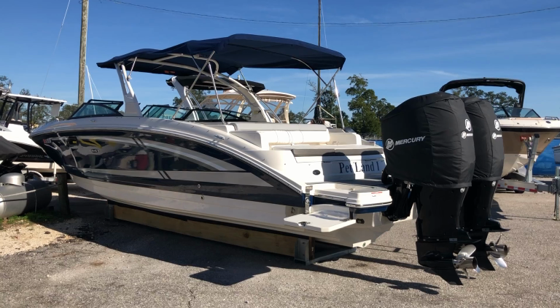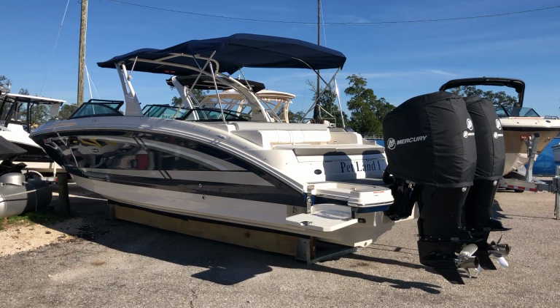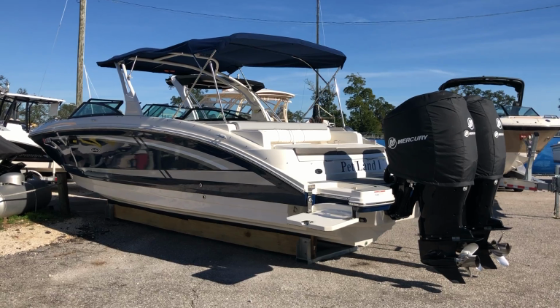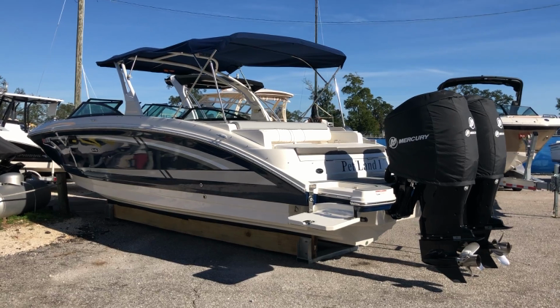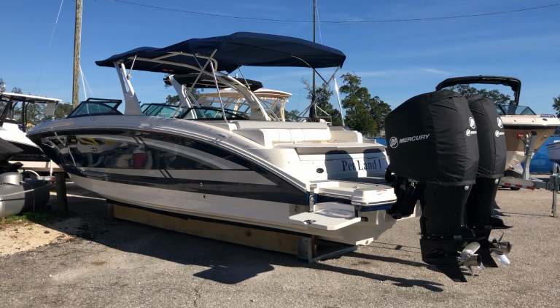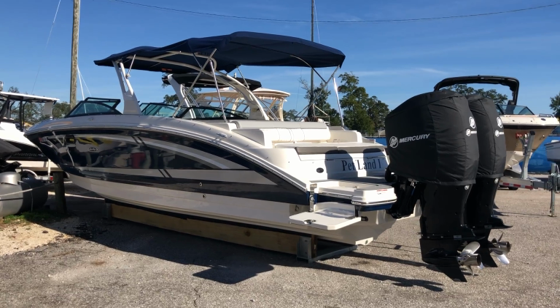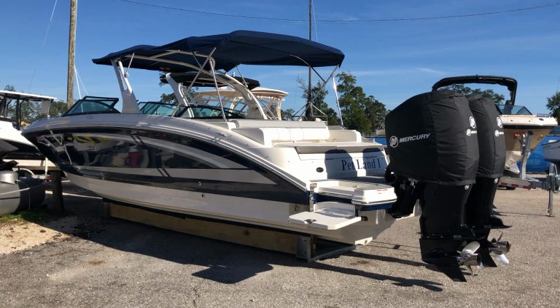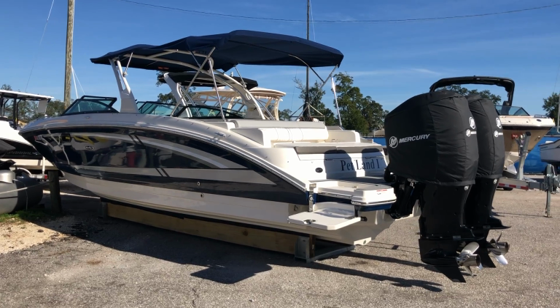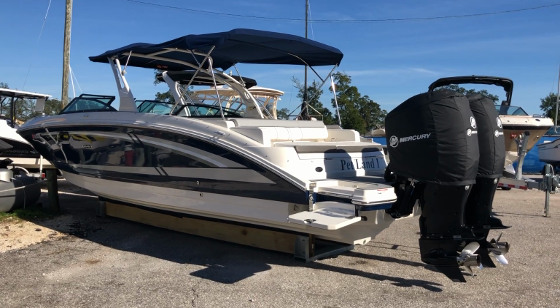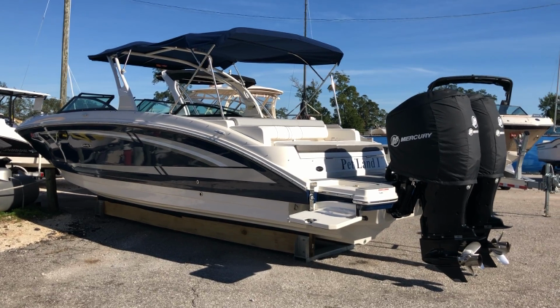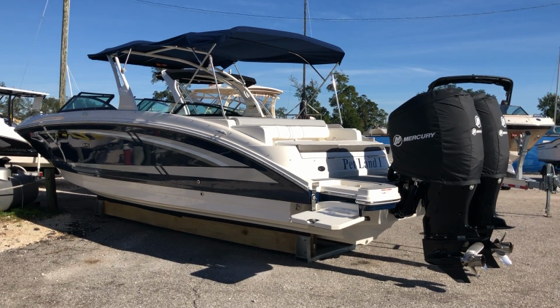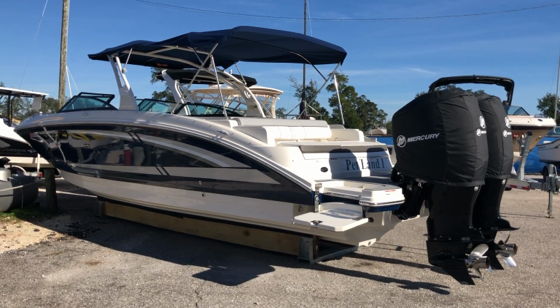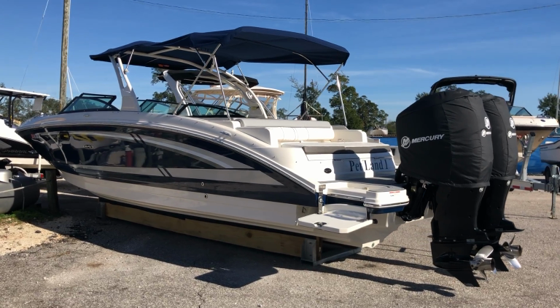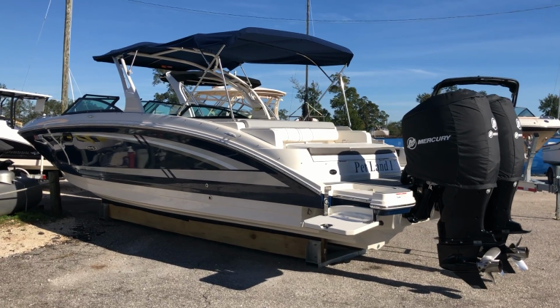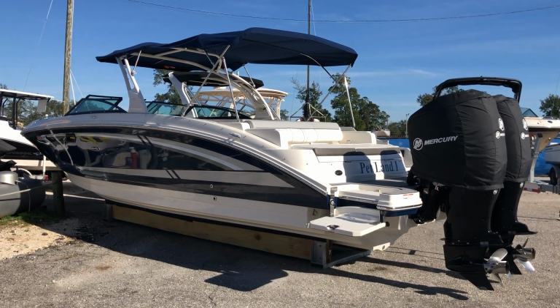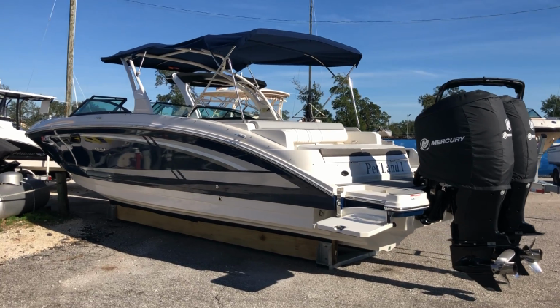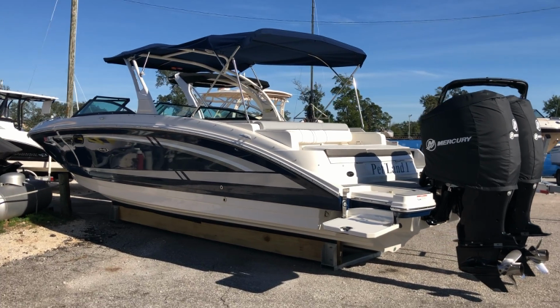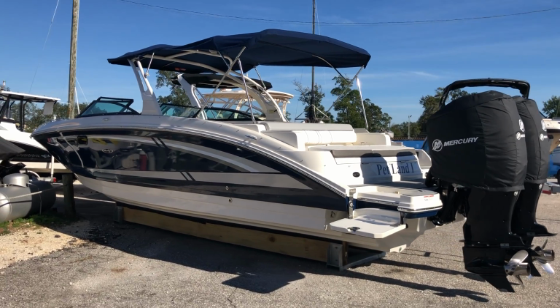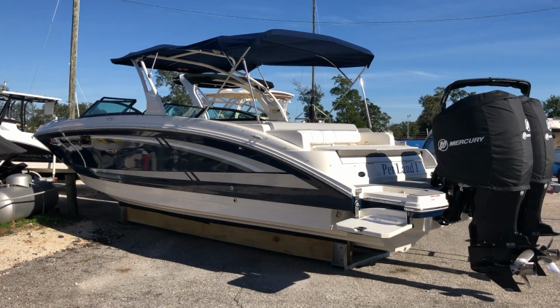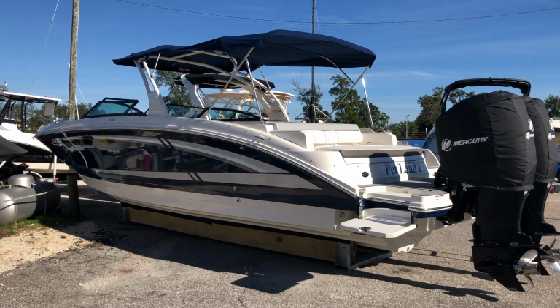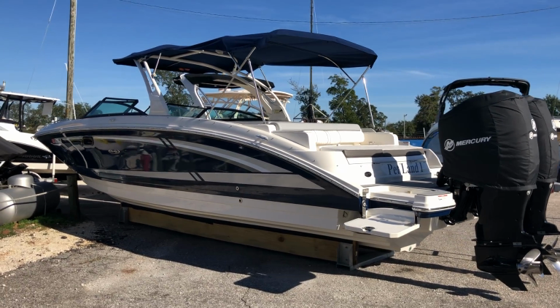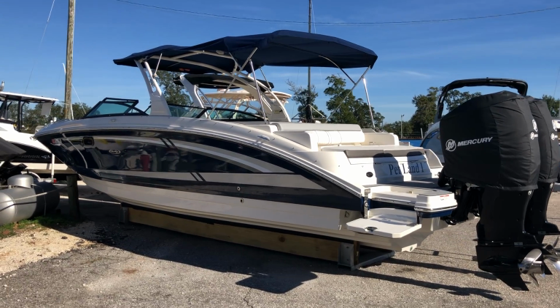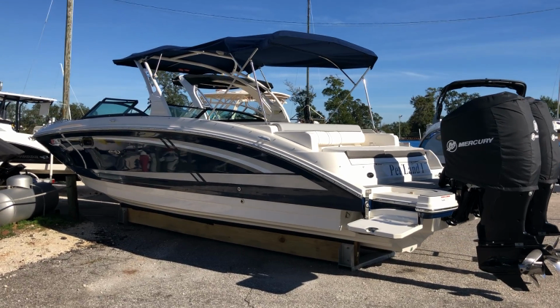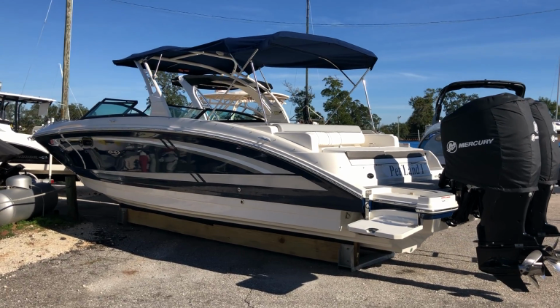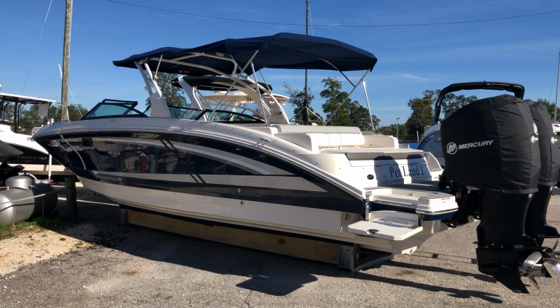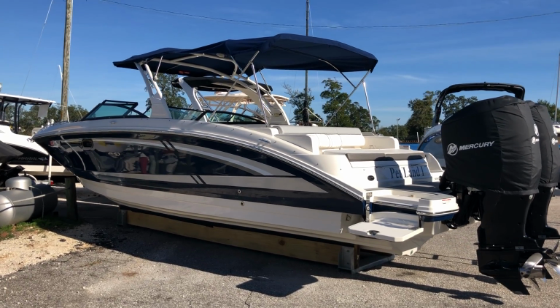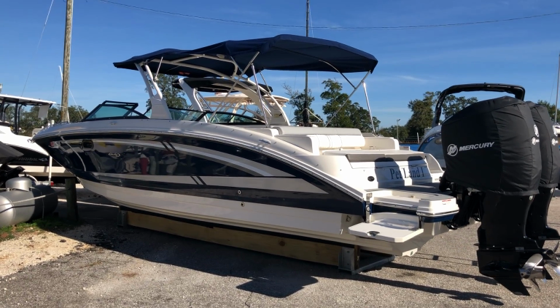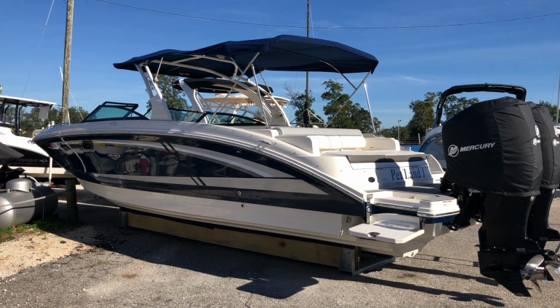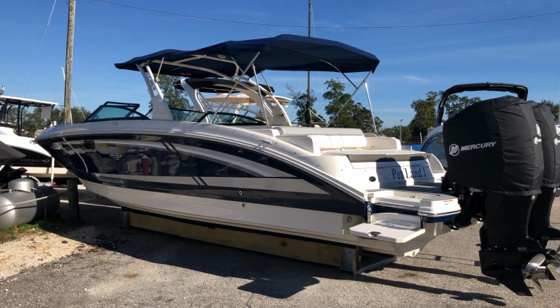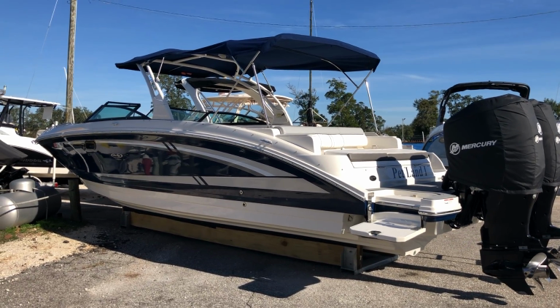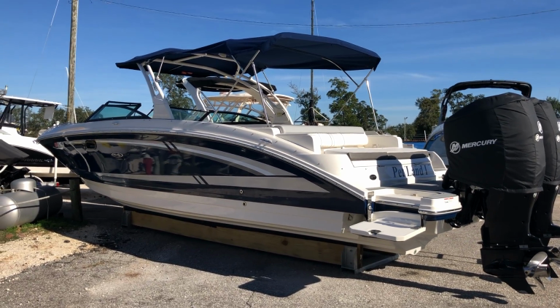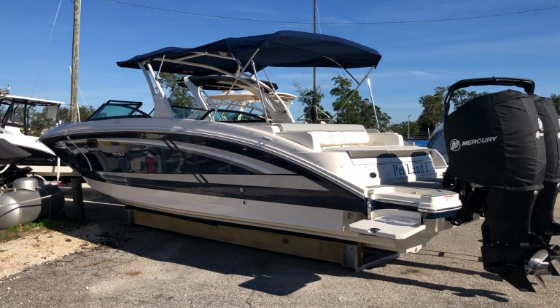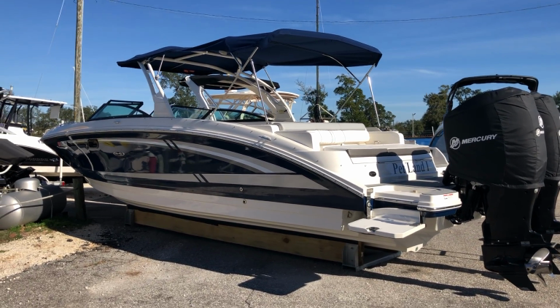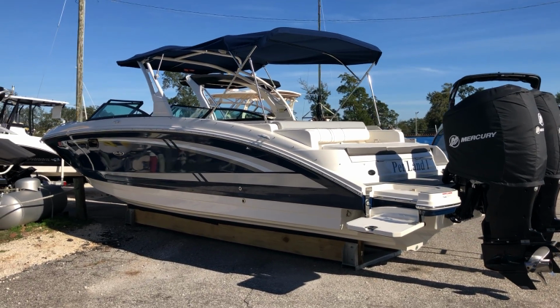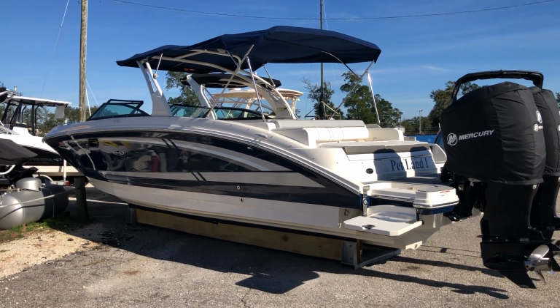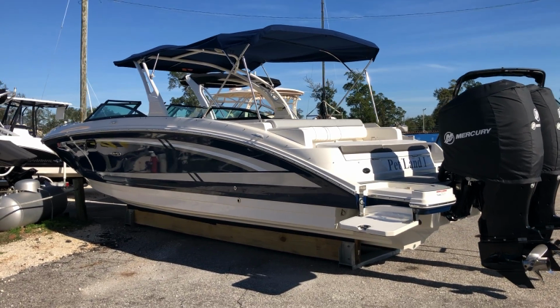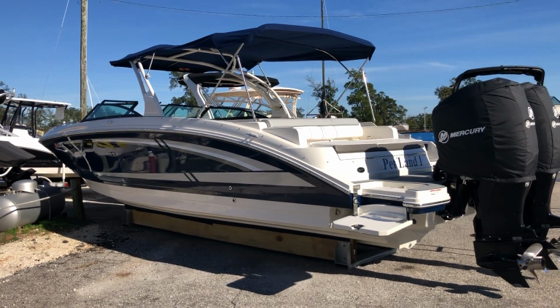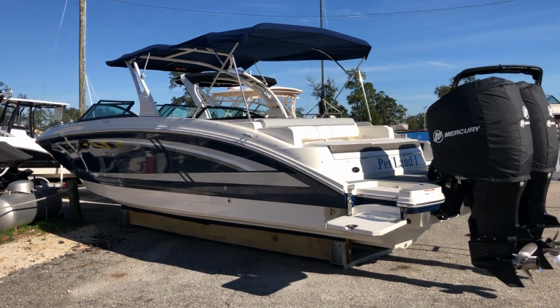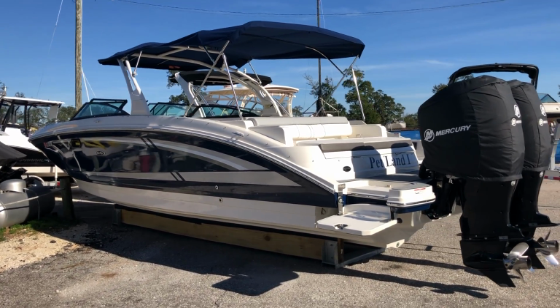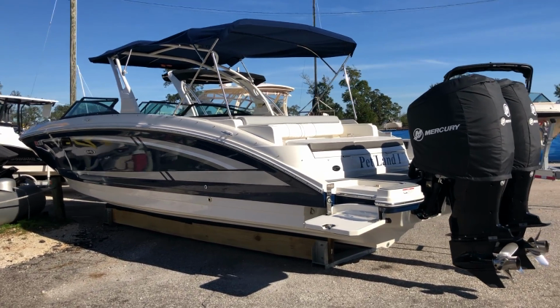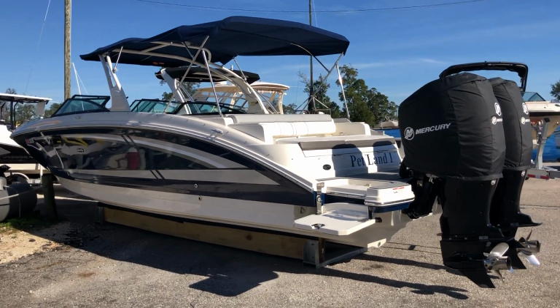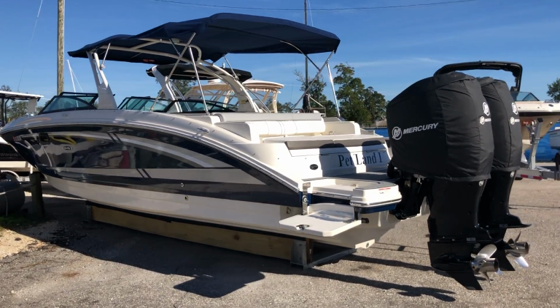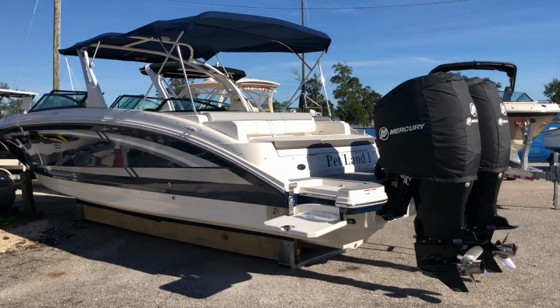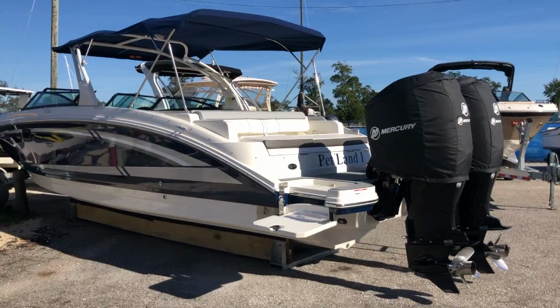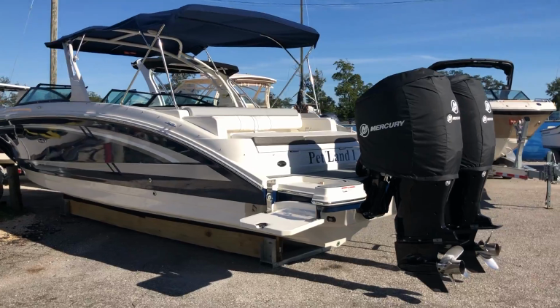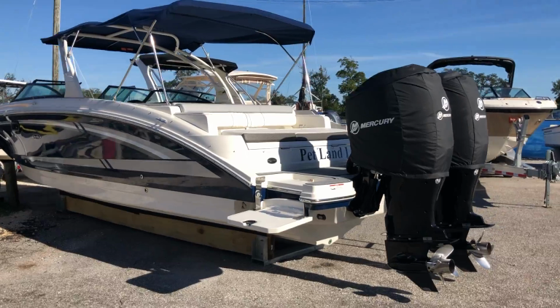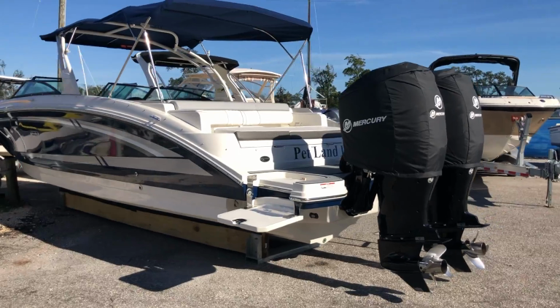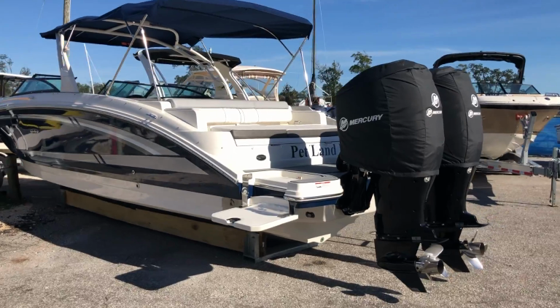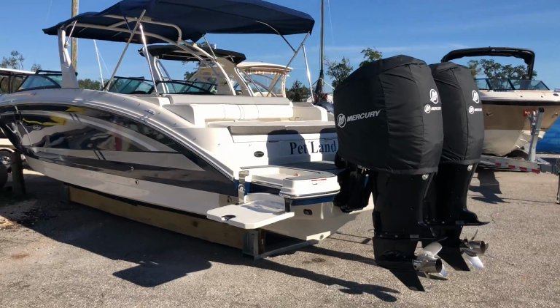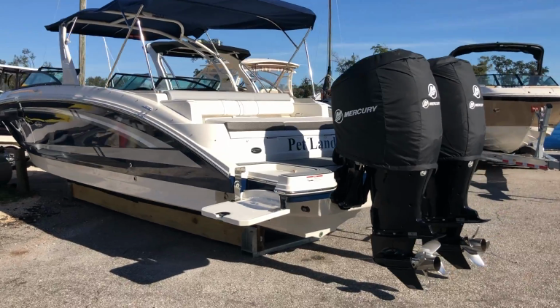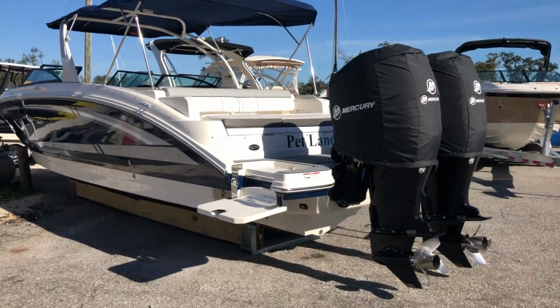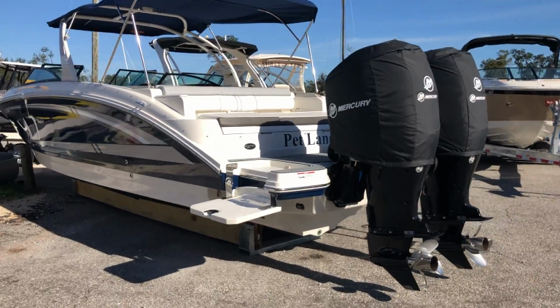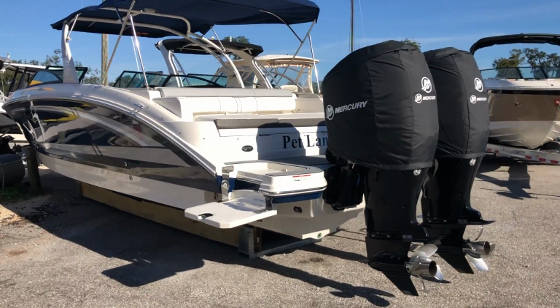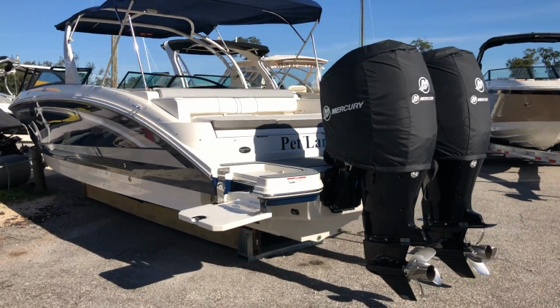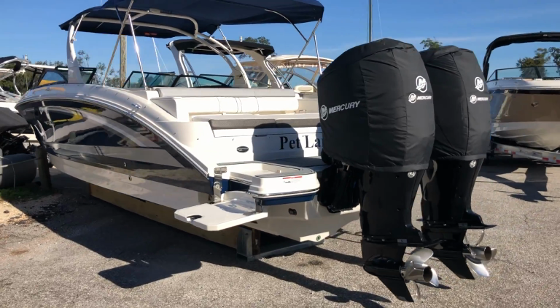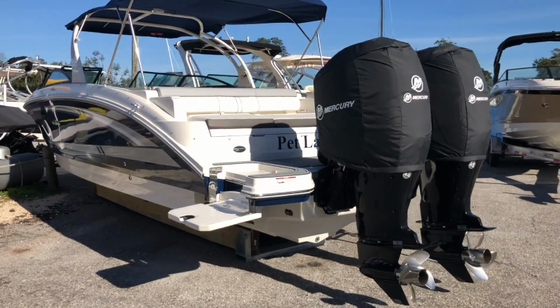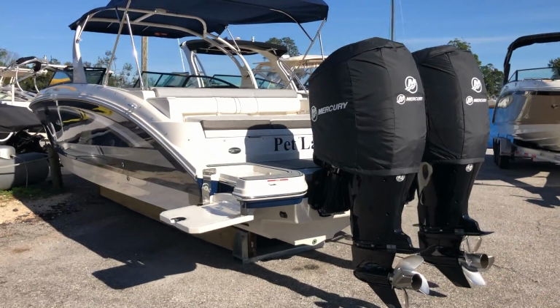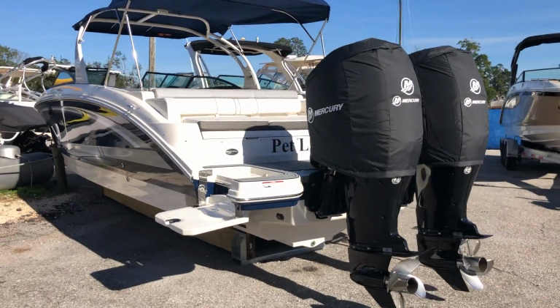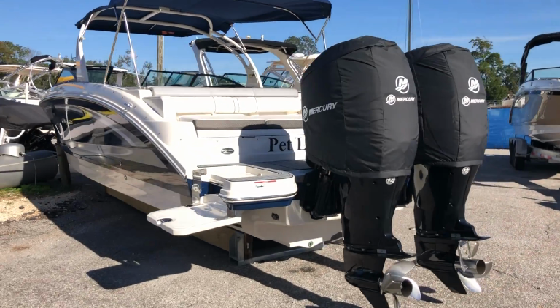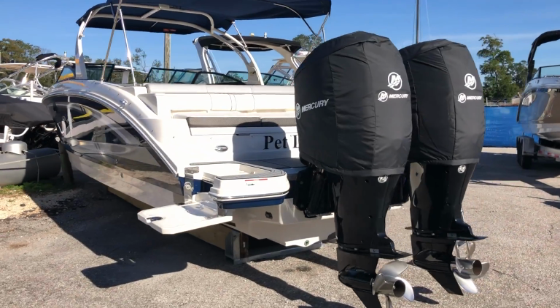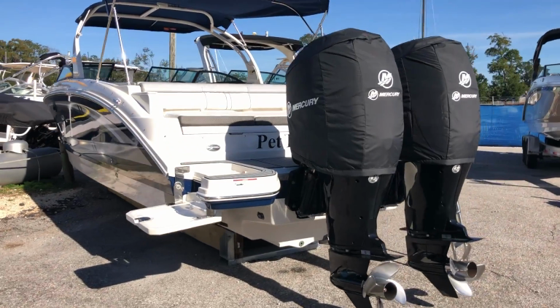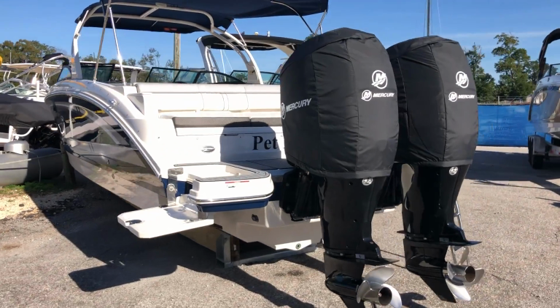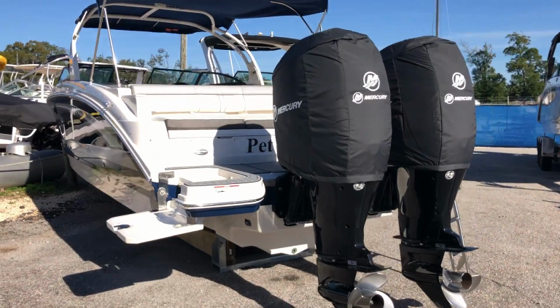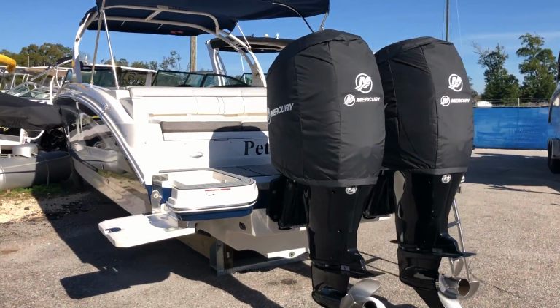This is our pre-owned 2017 290 SDX outboard, powered with twin 250 Mercury Verados.